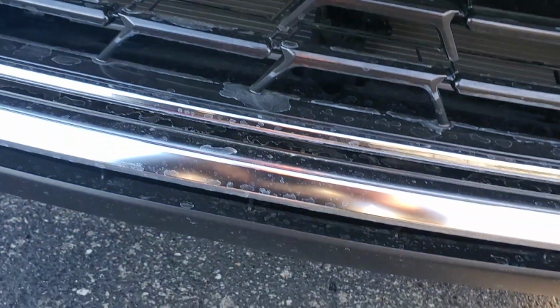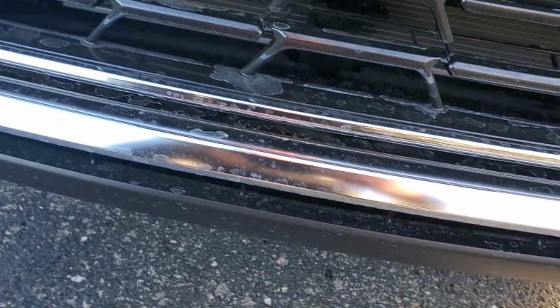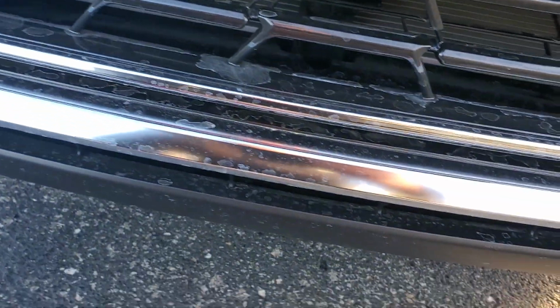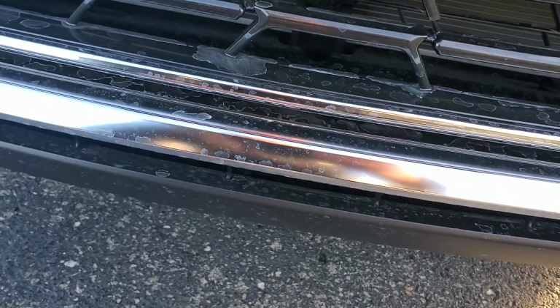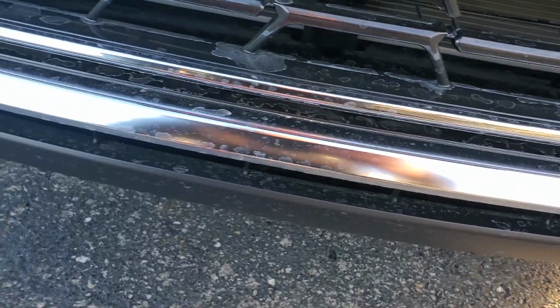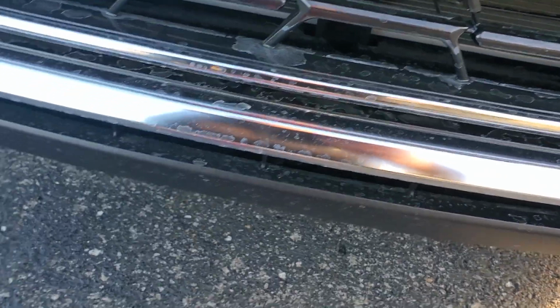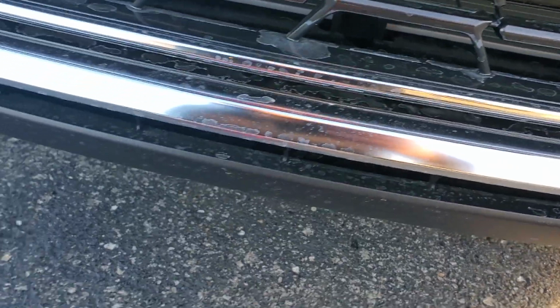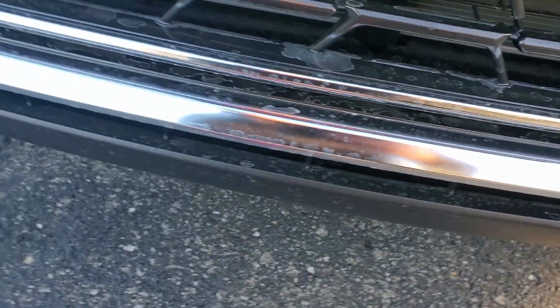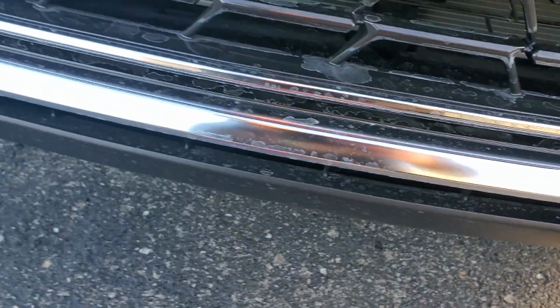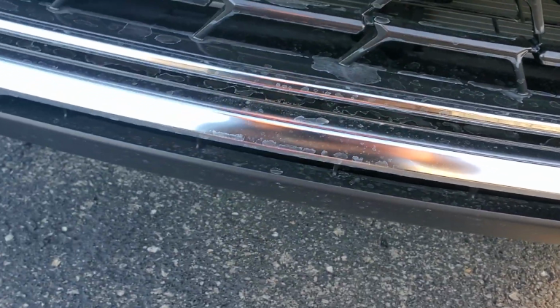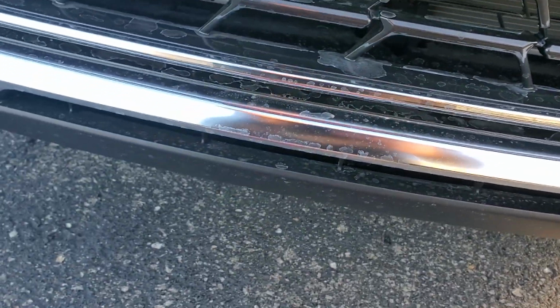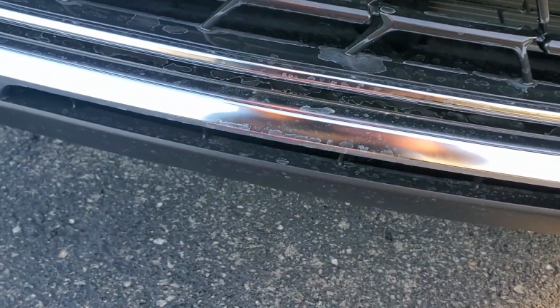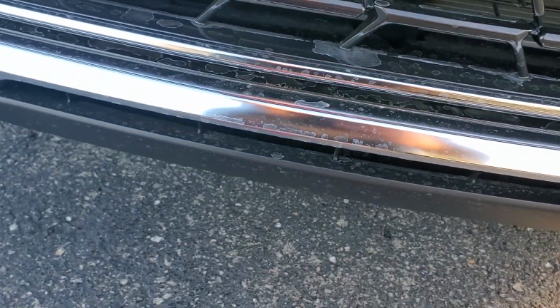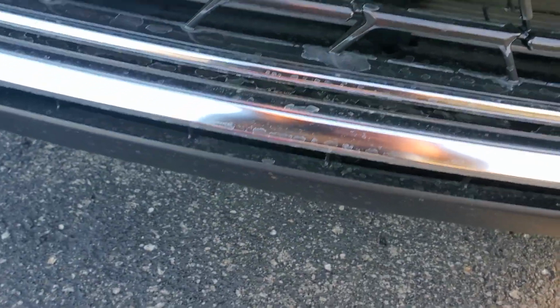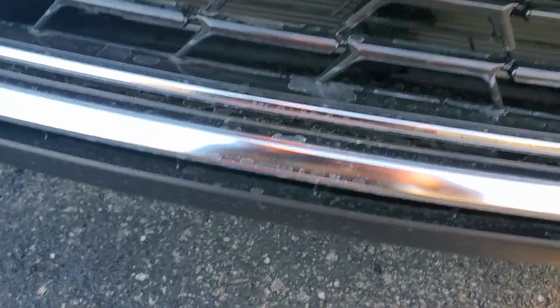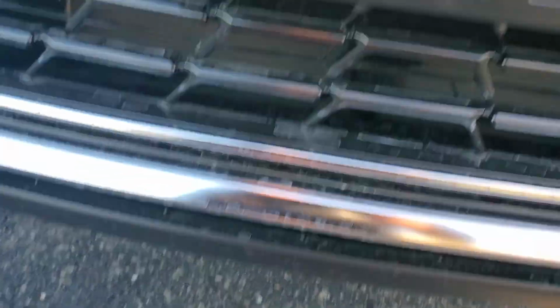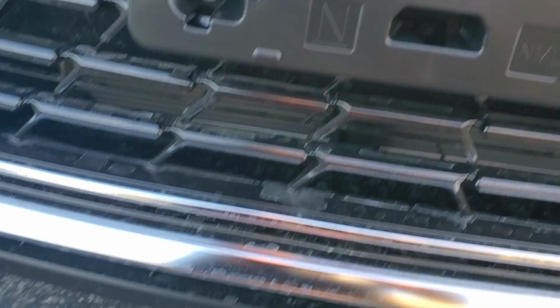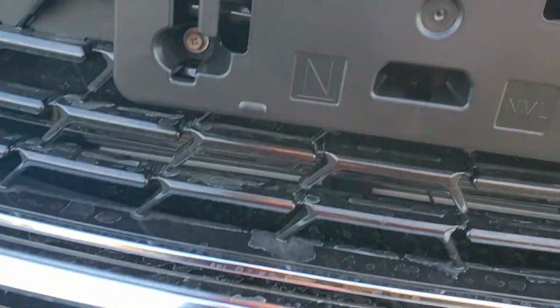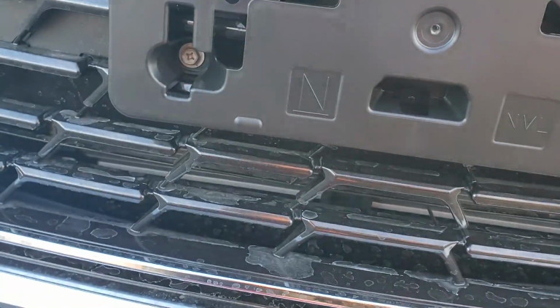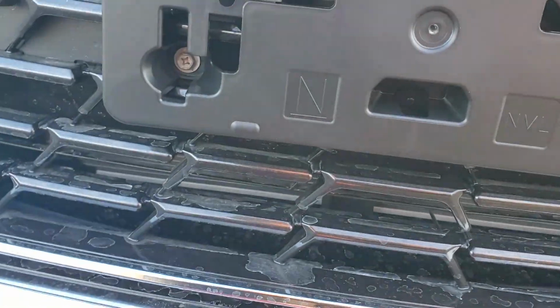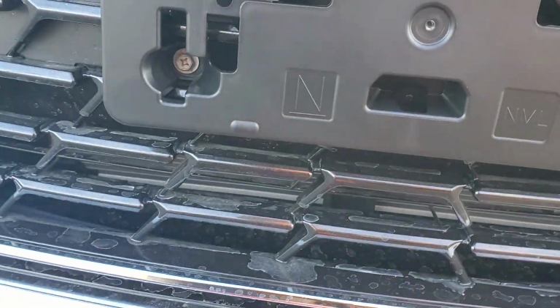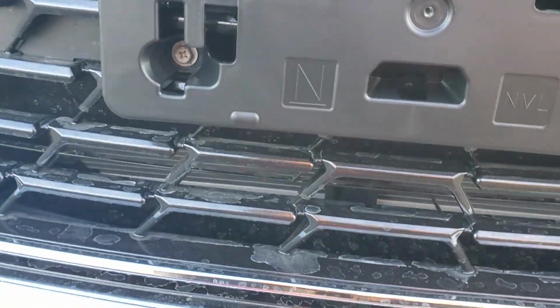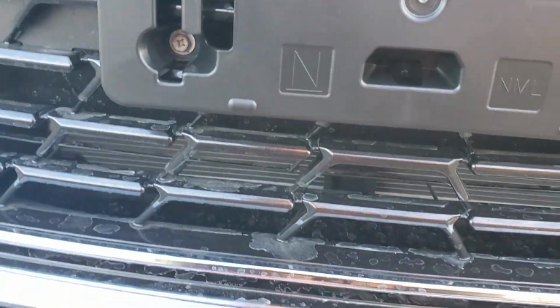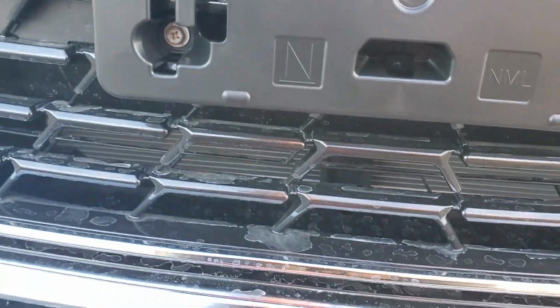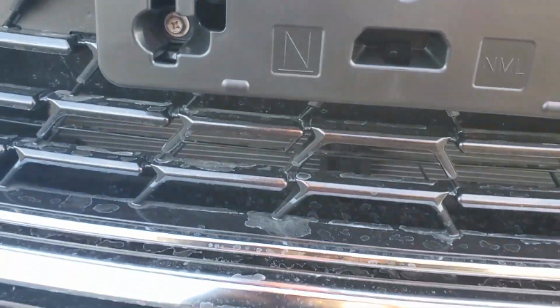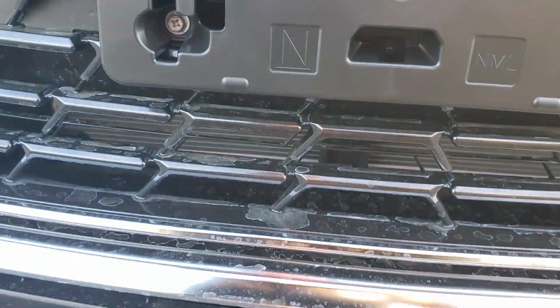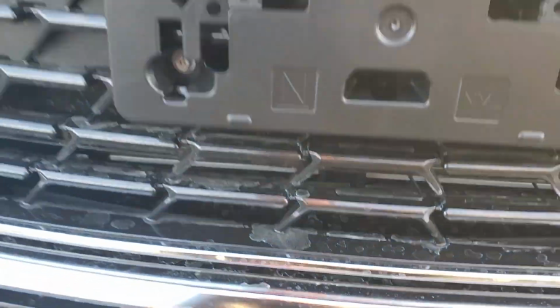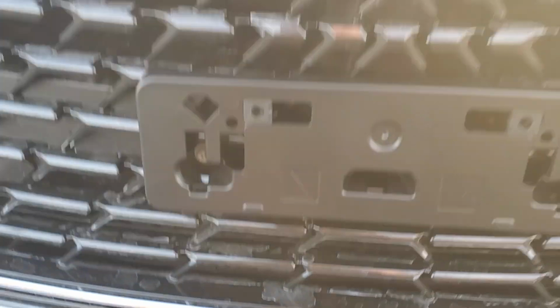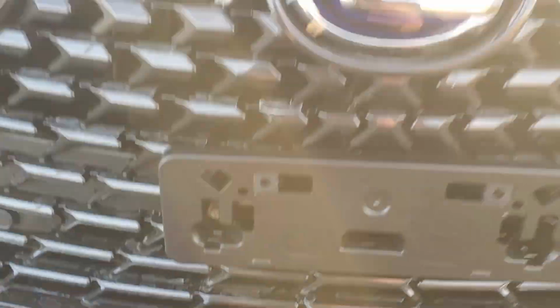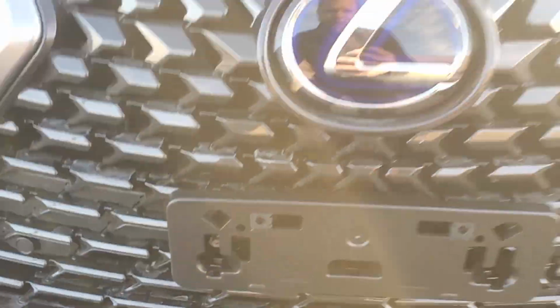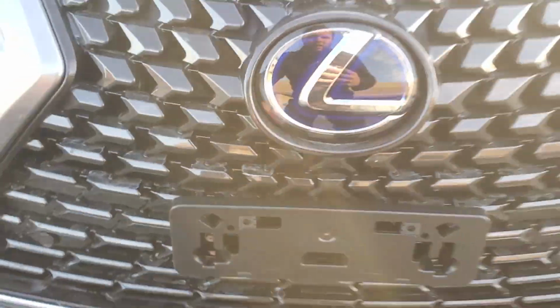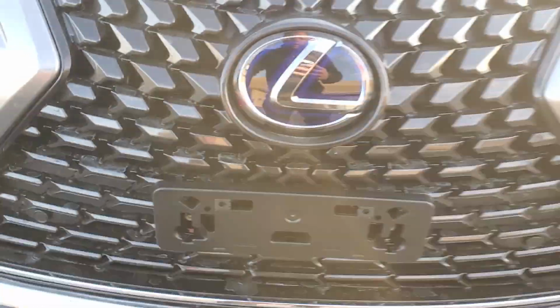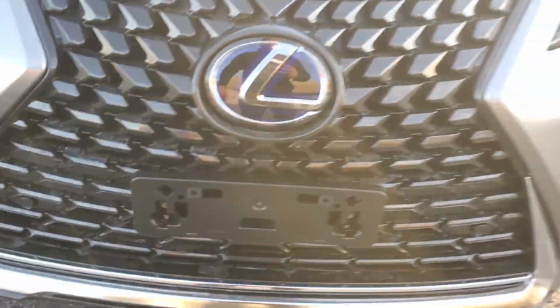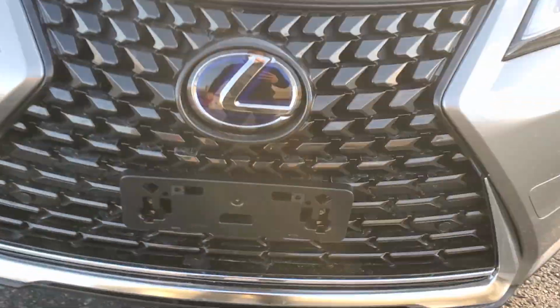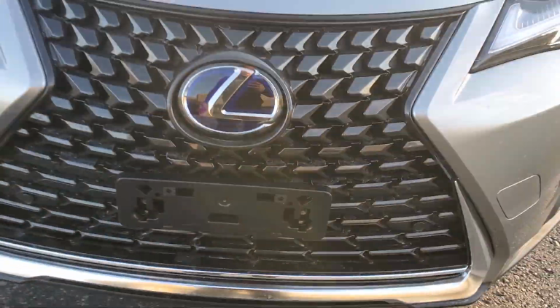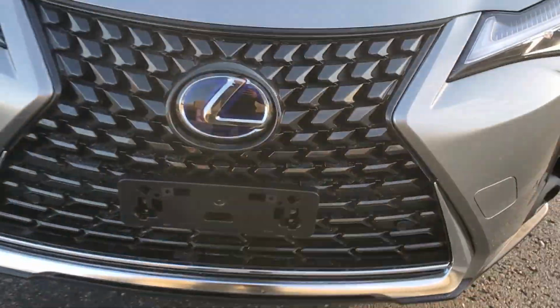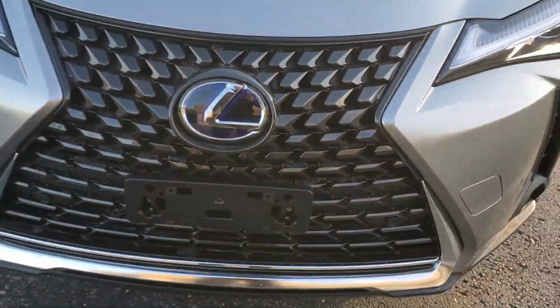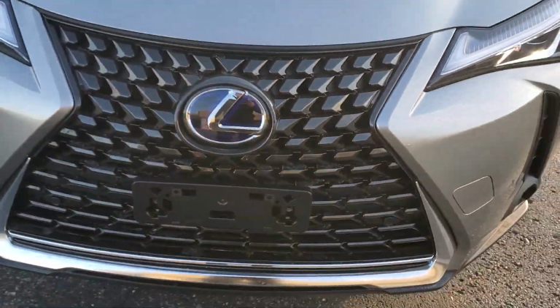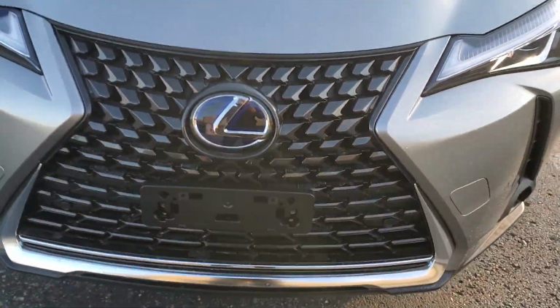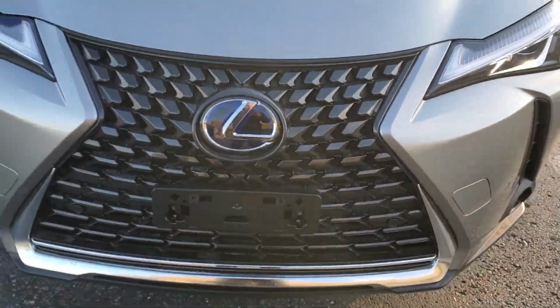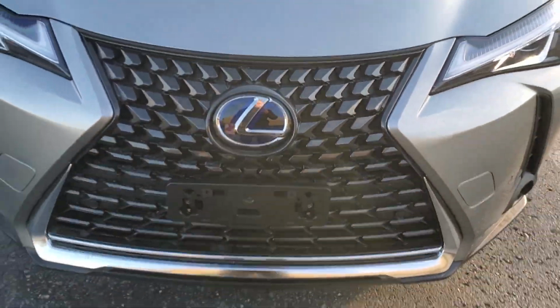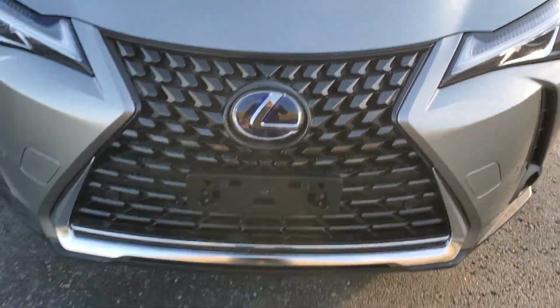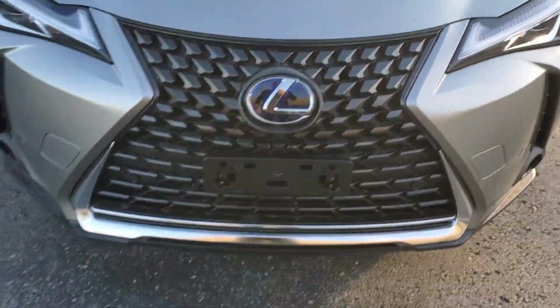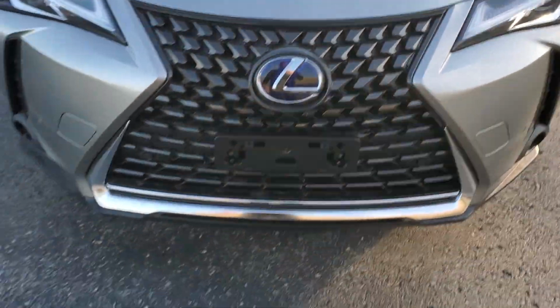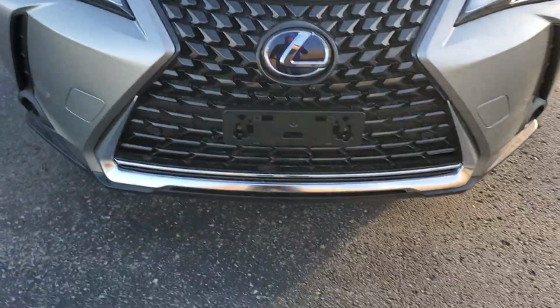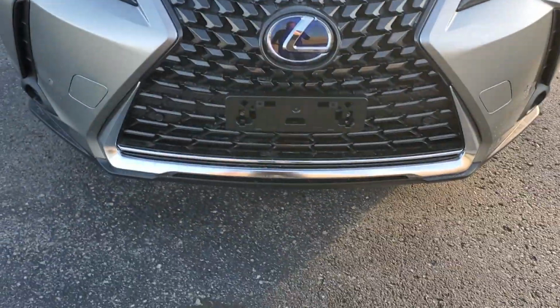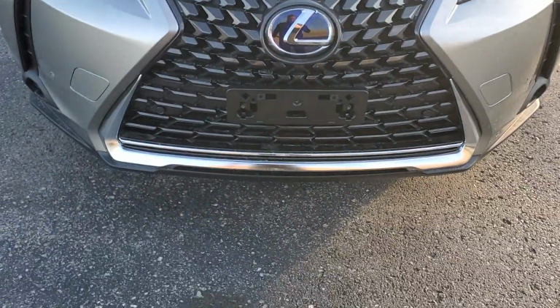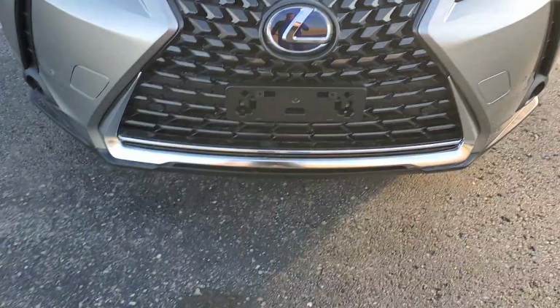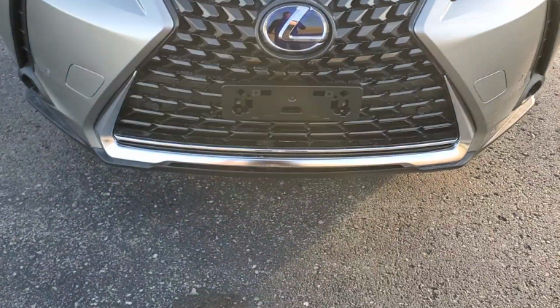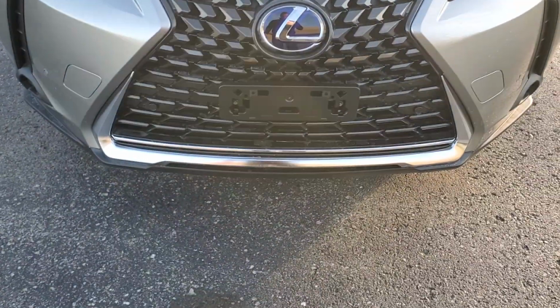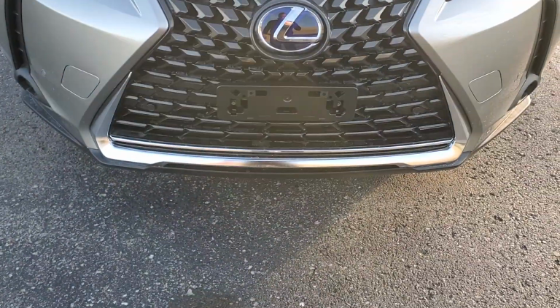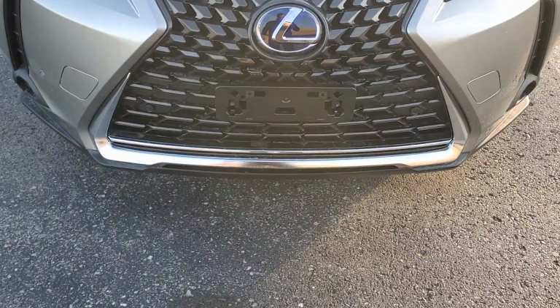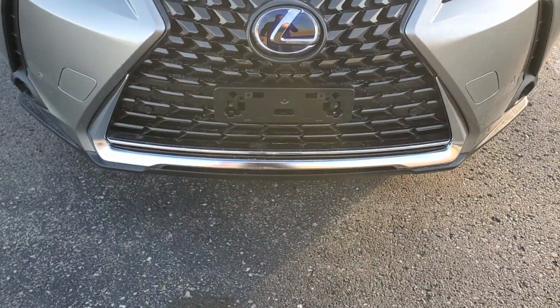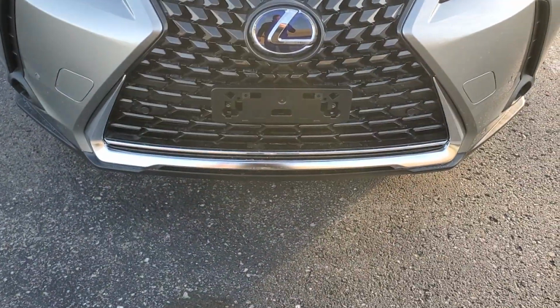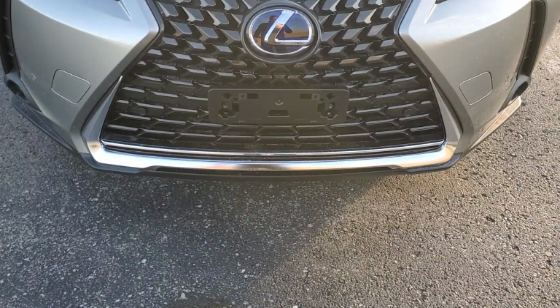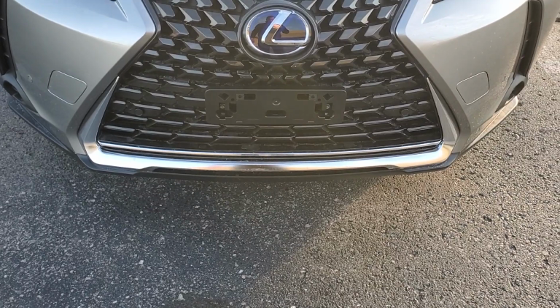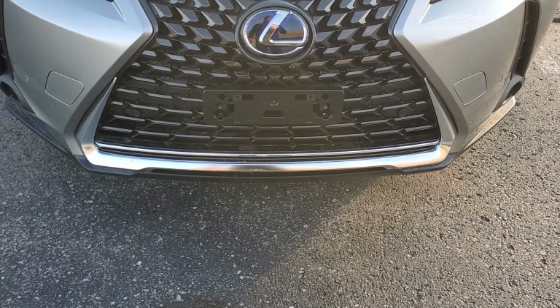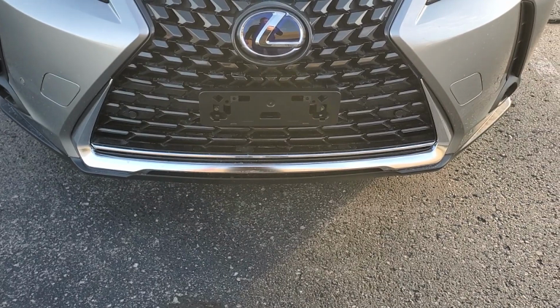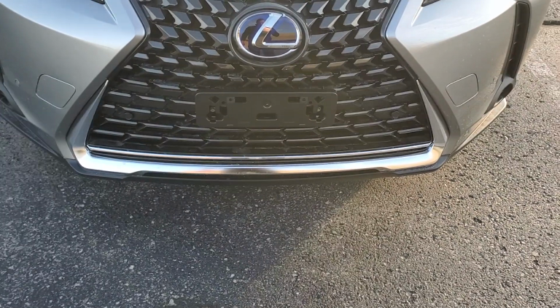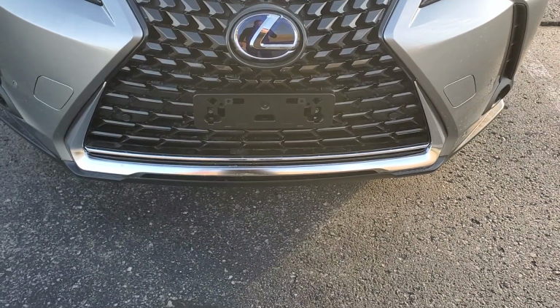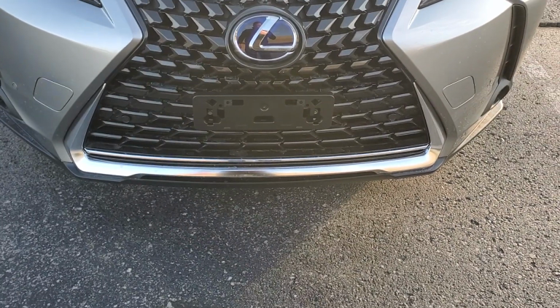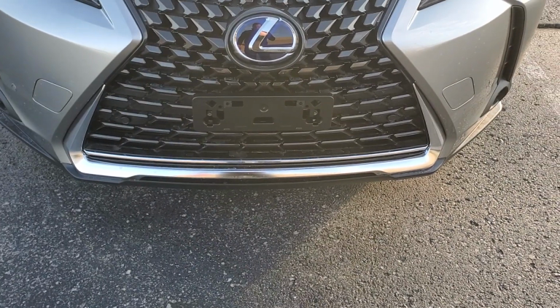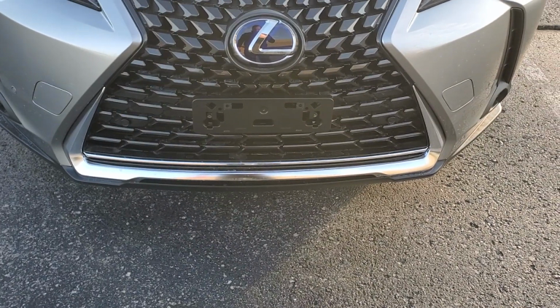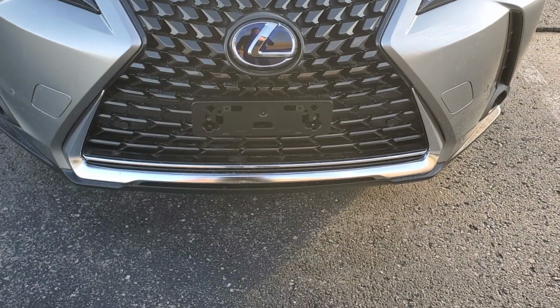And then you have your license plate bracket ready on your new Lexus. Thanks.